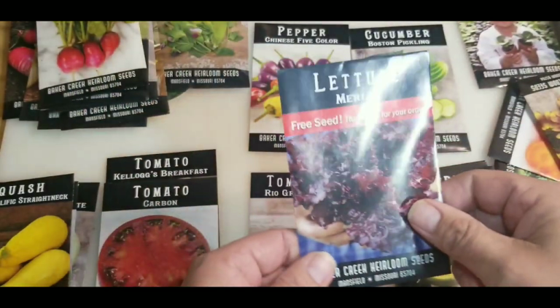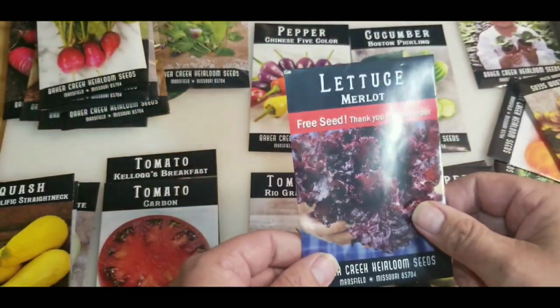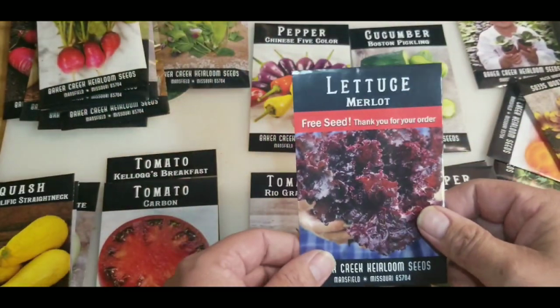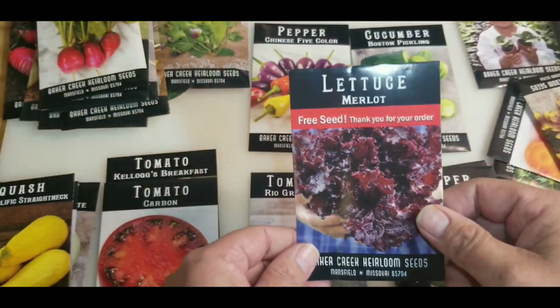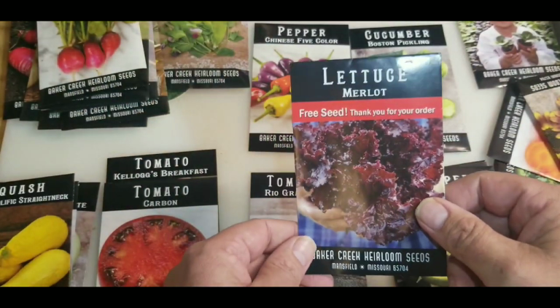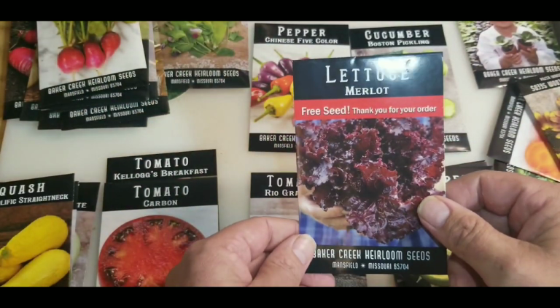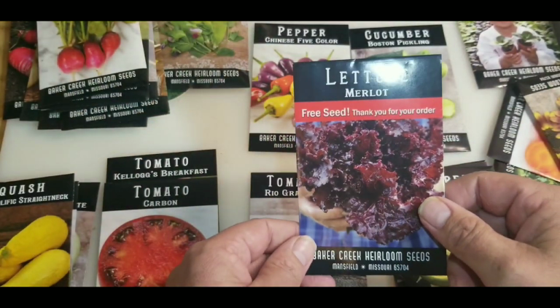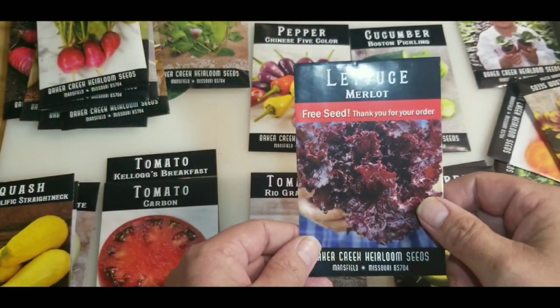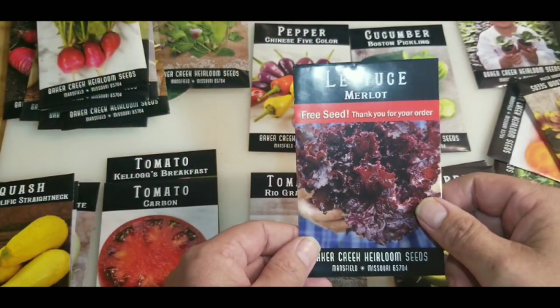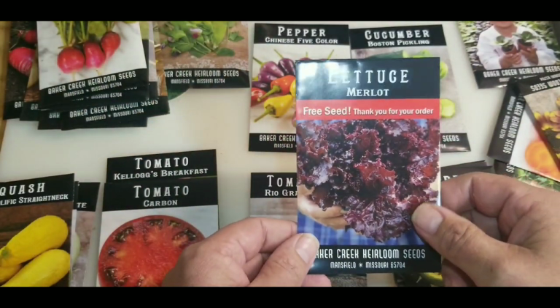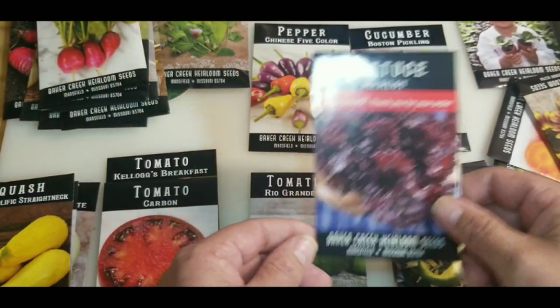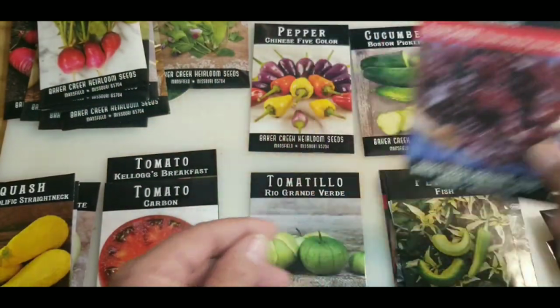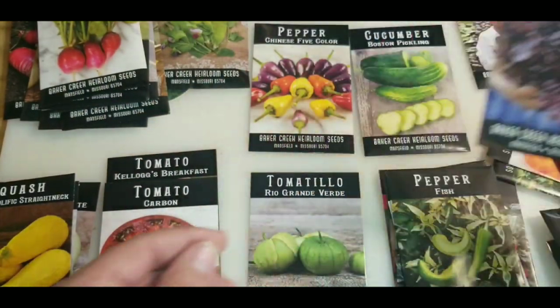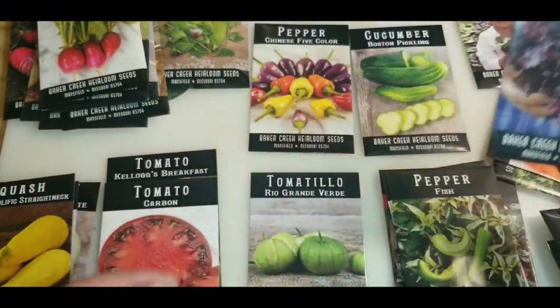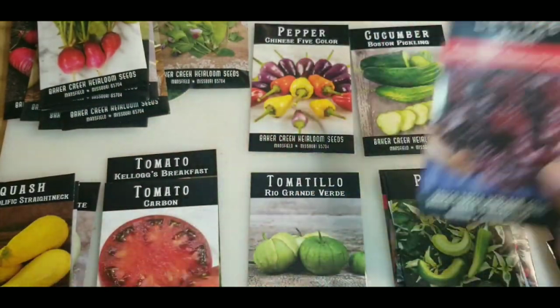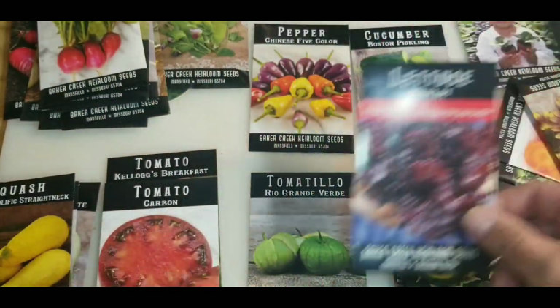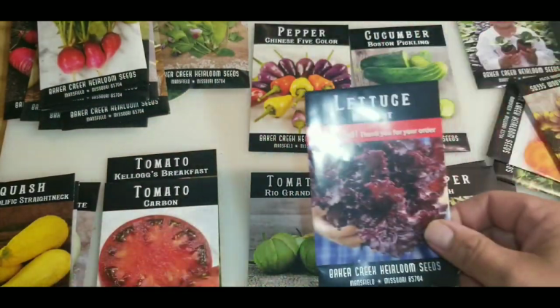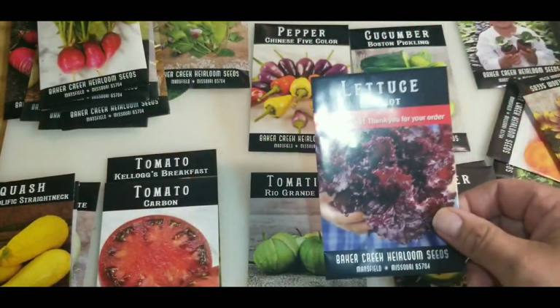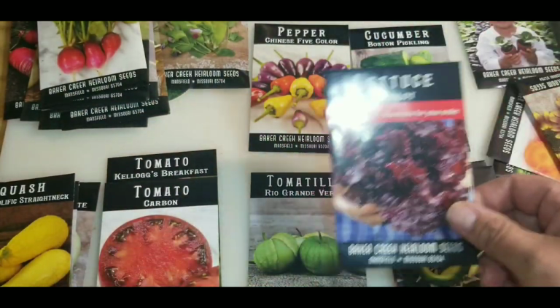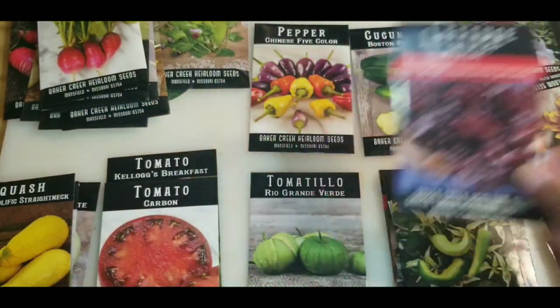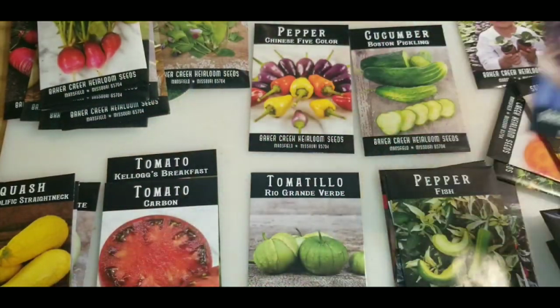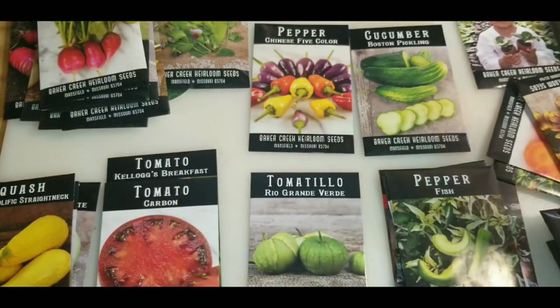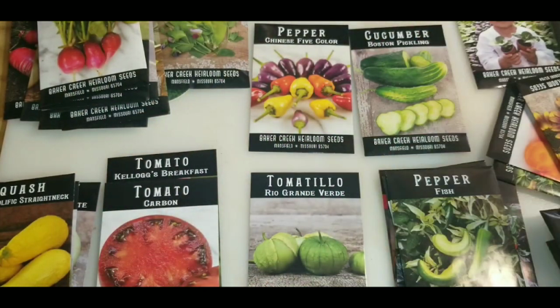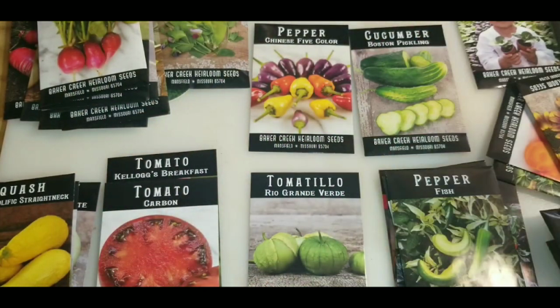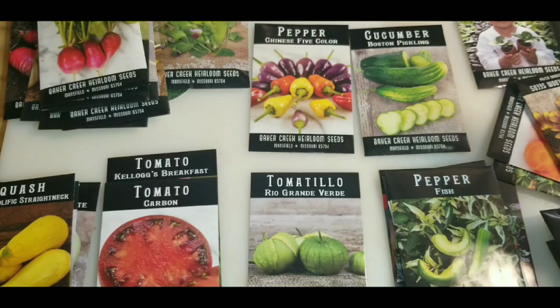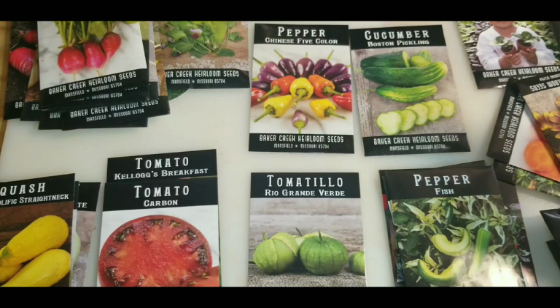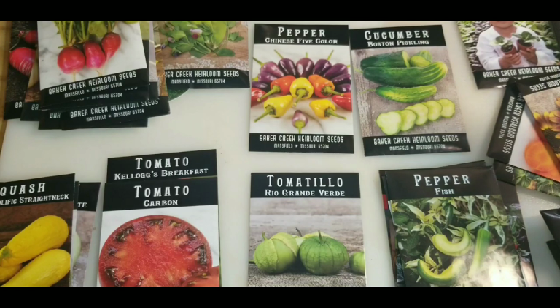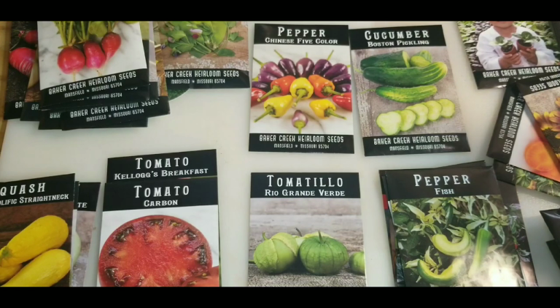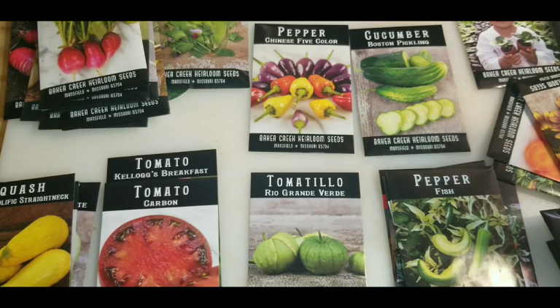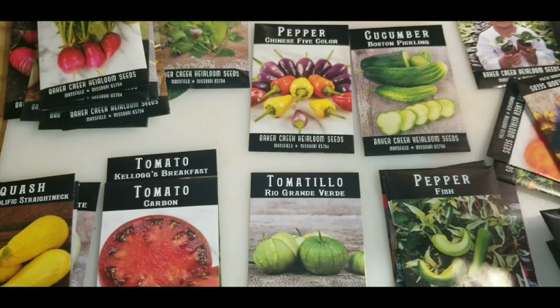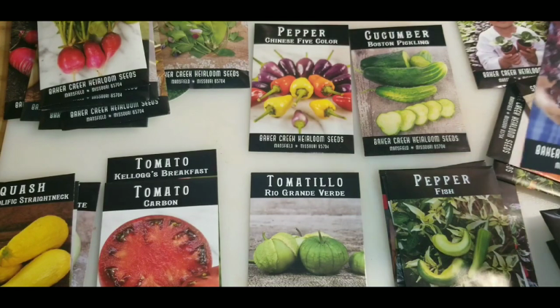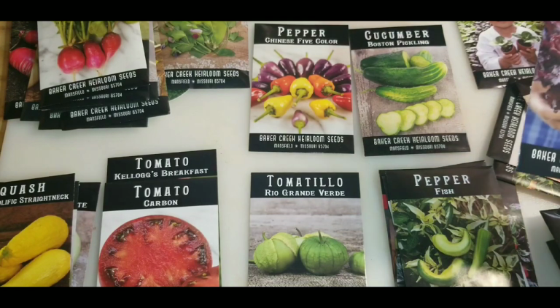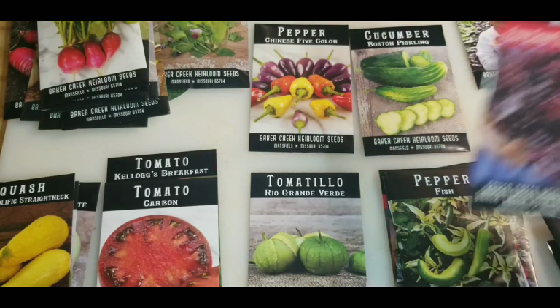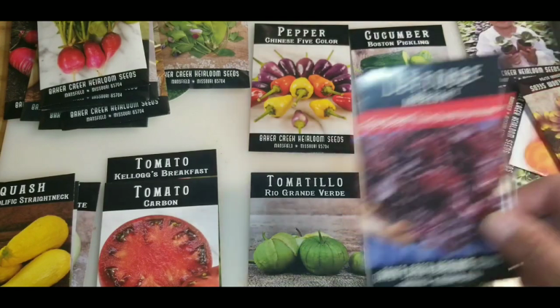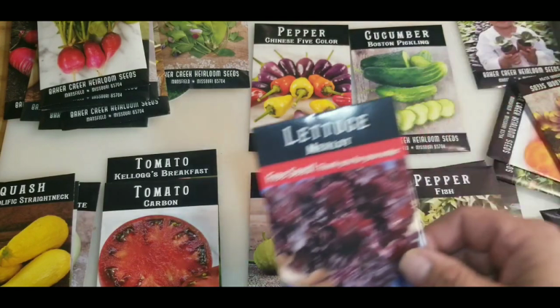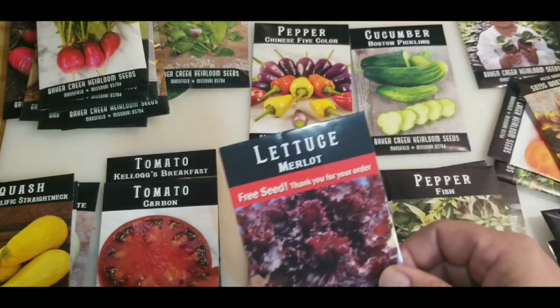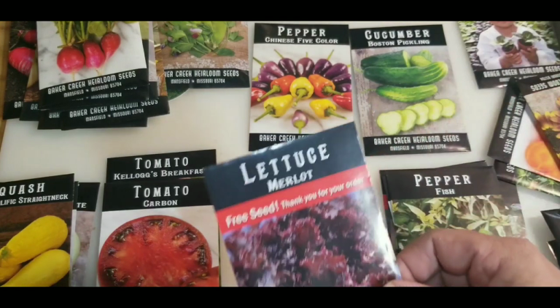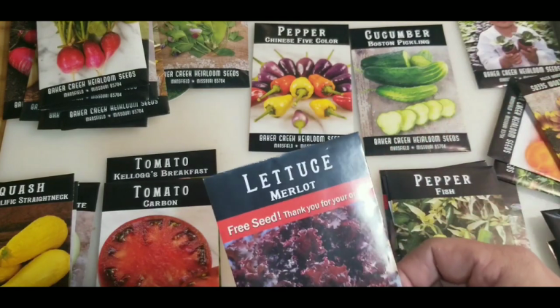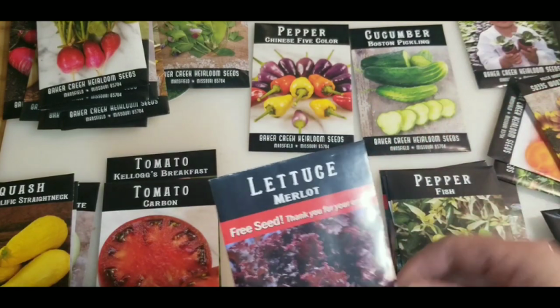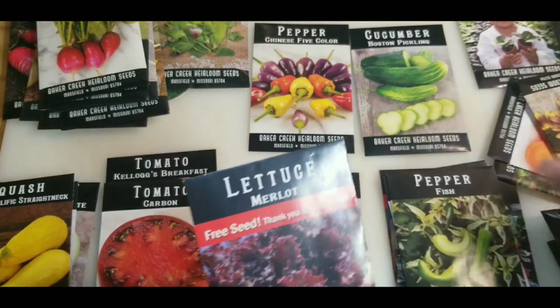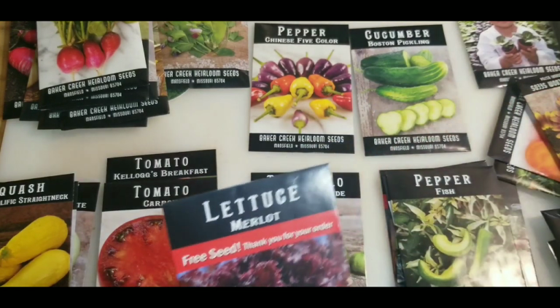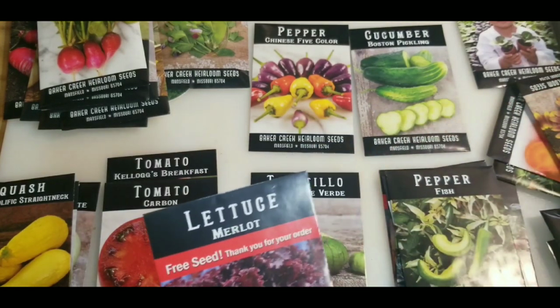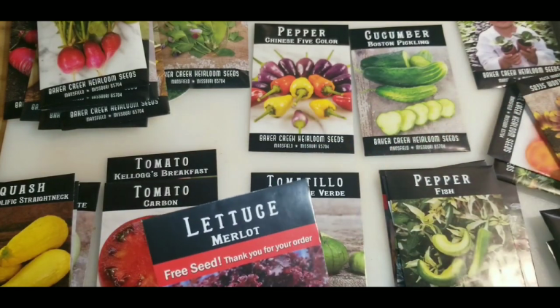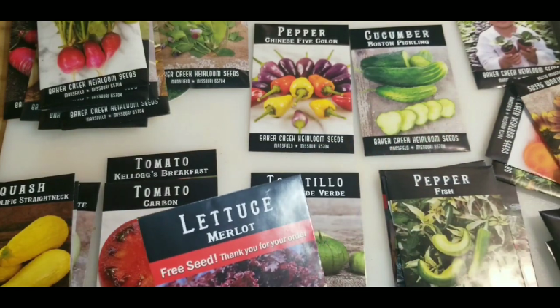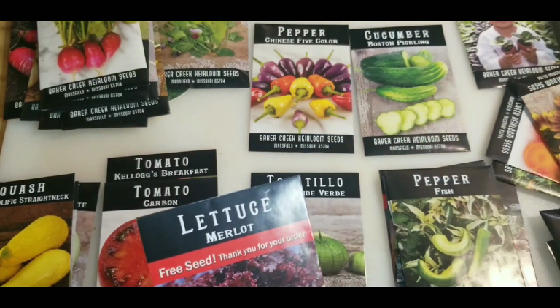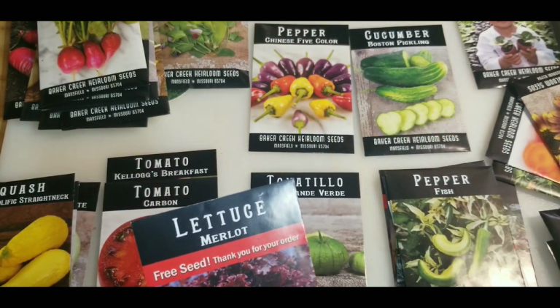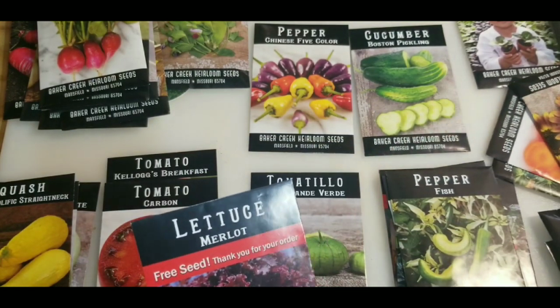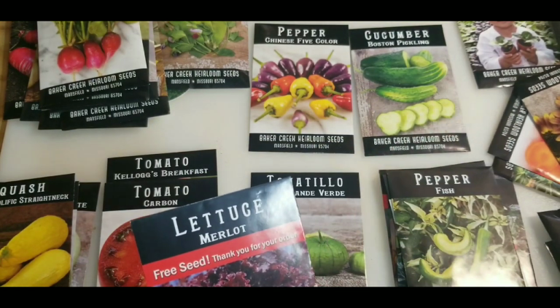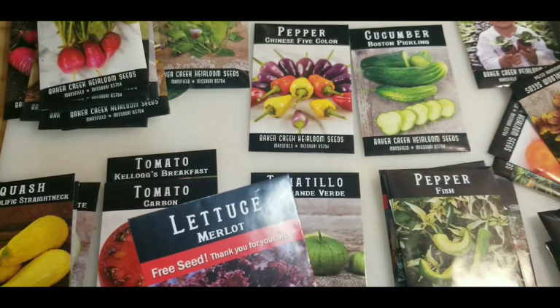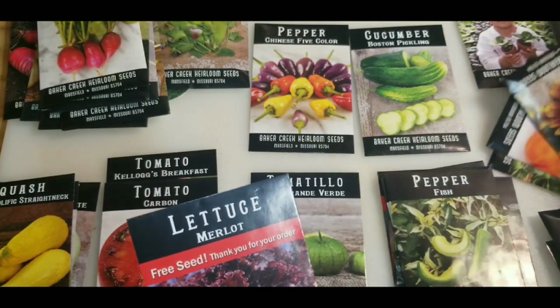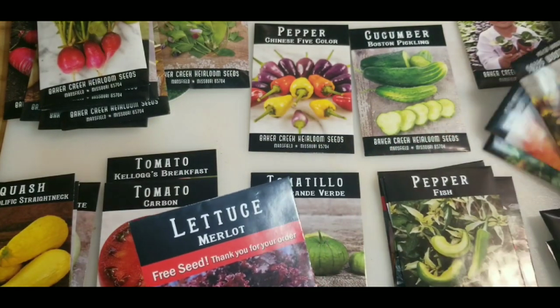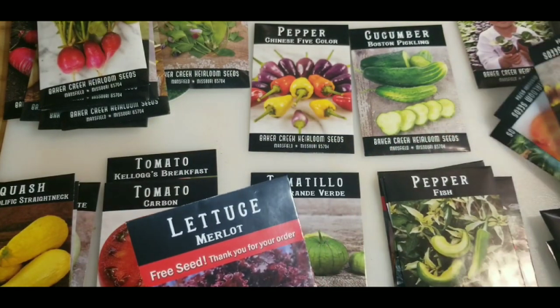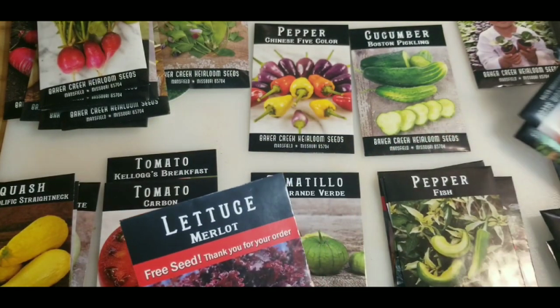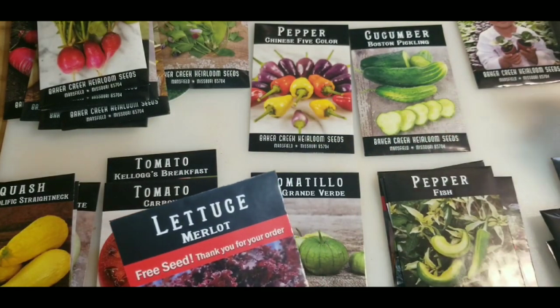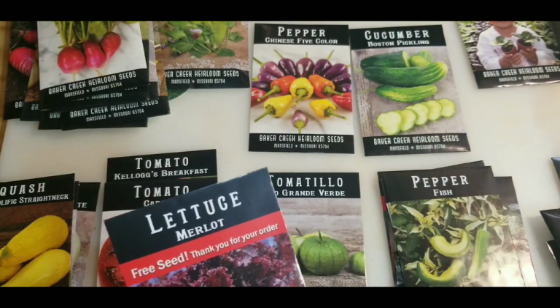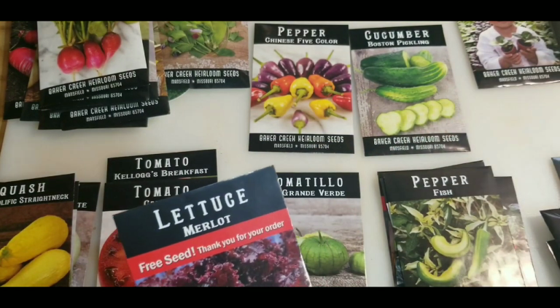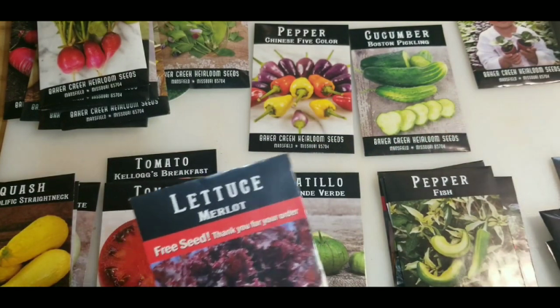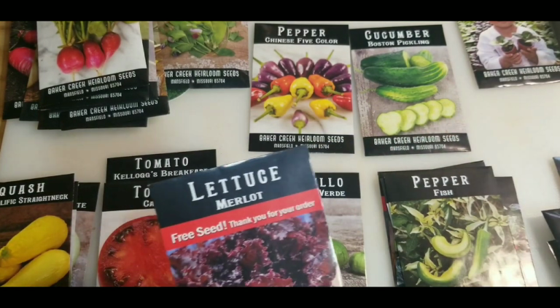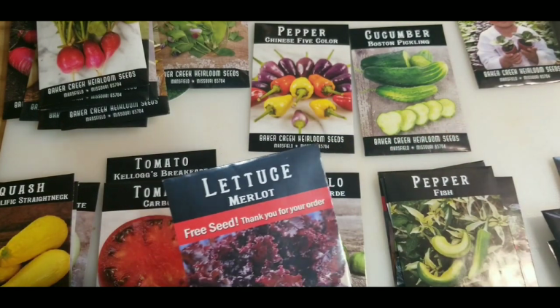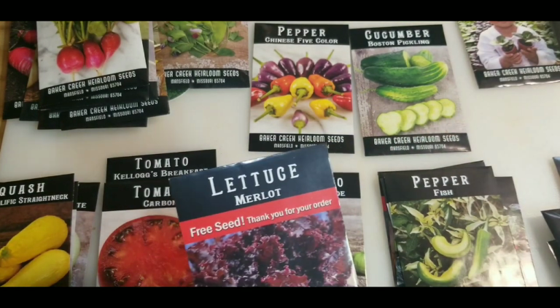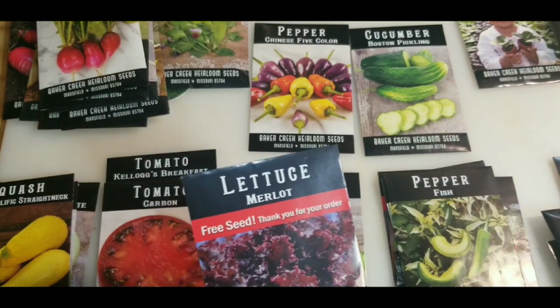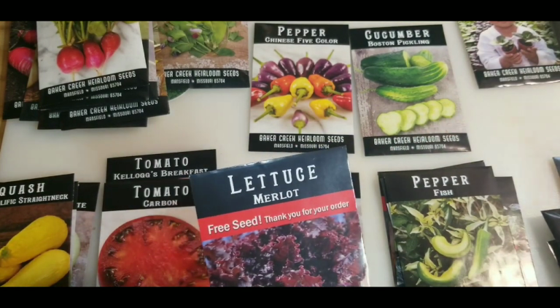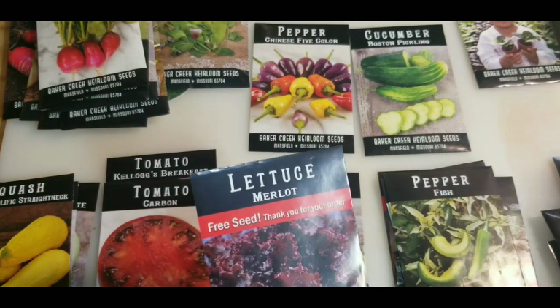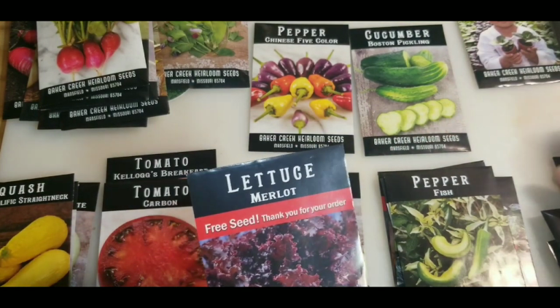Prolific straight neck squash. Merlot lettuce is one of my free seeds, which I'm fine with — I grow that in my hydroponics indoors pretty much year round.